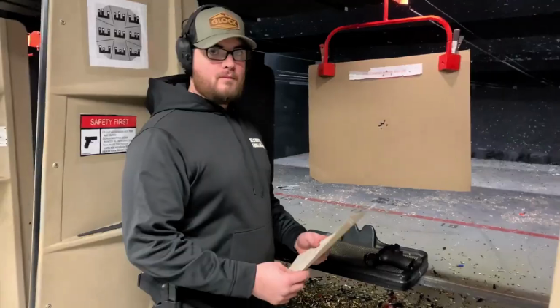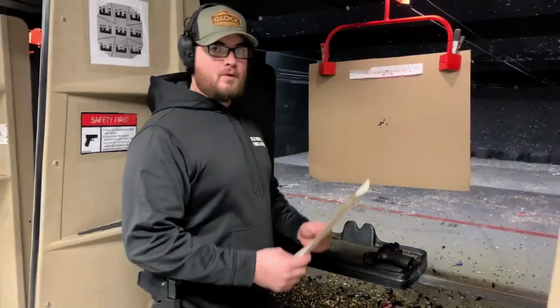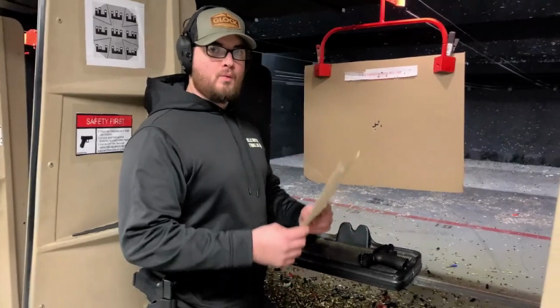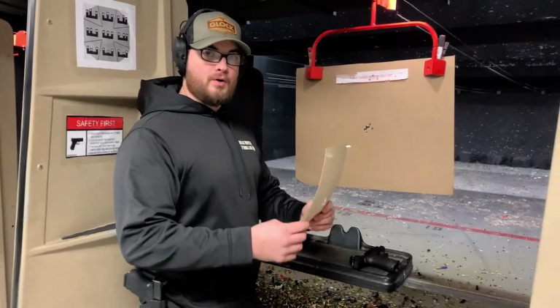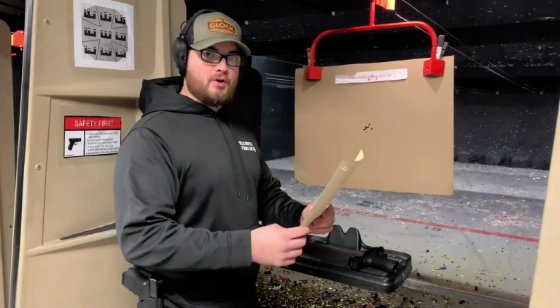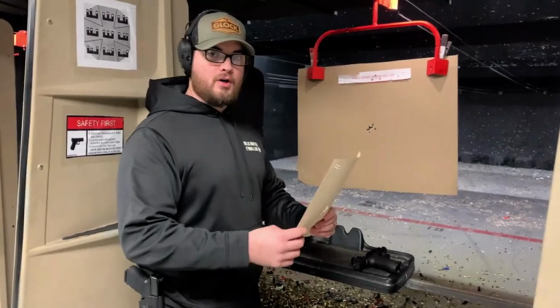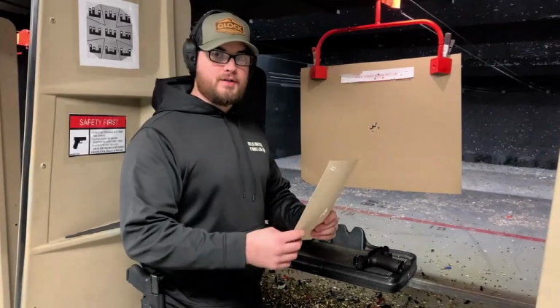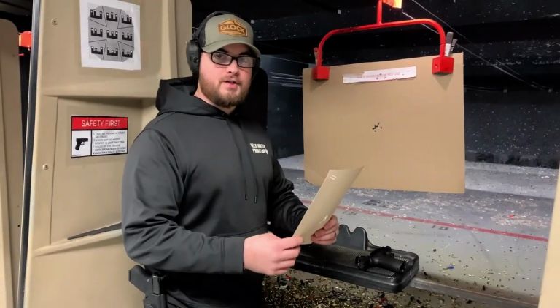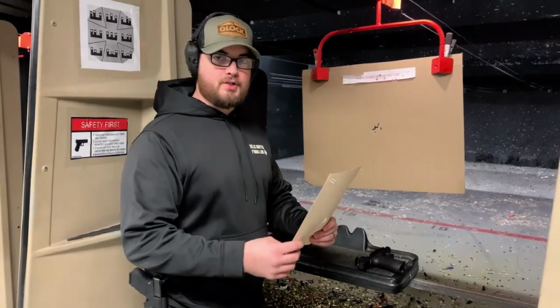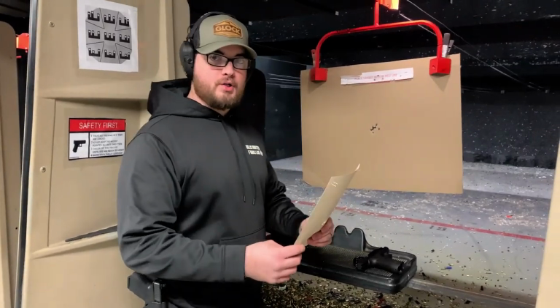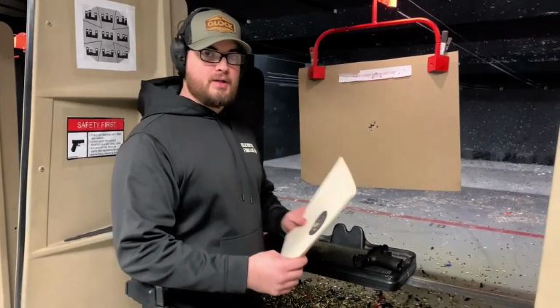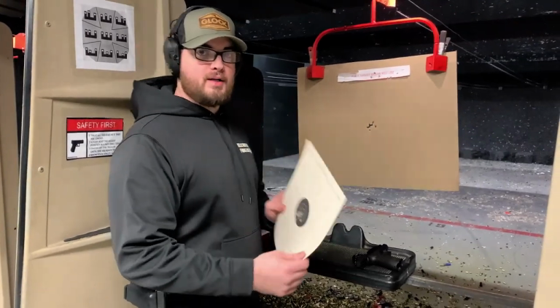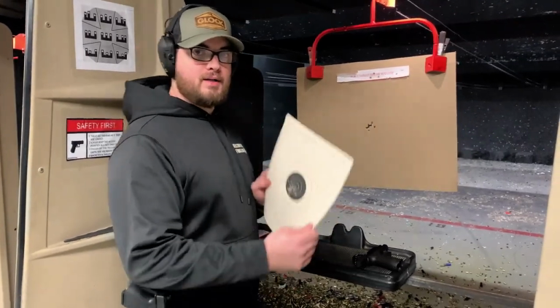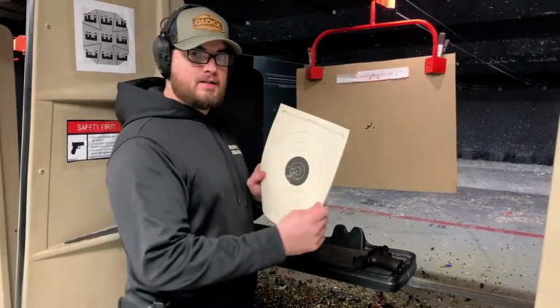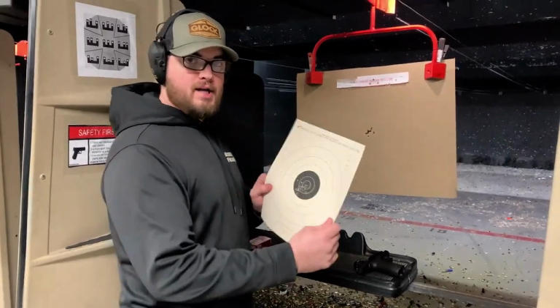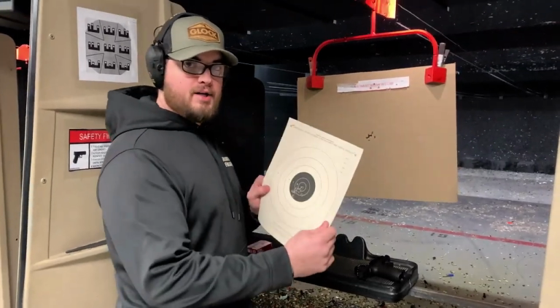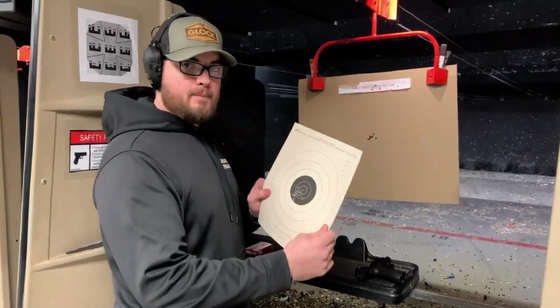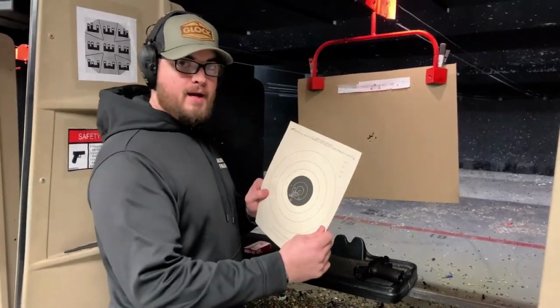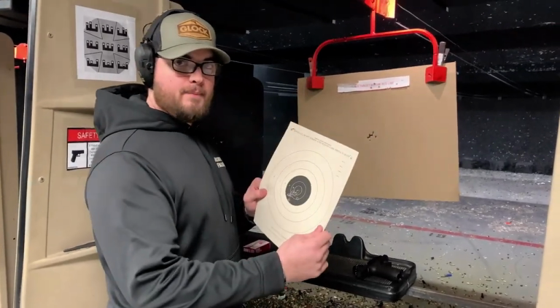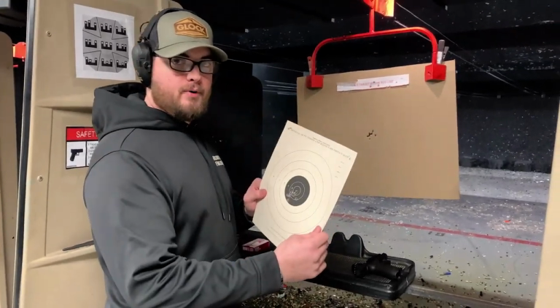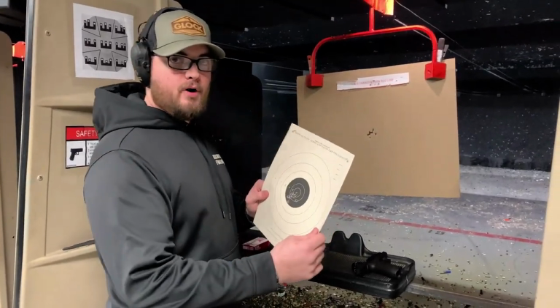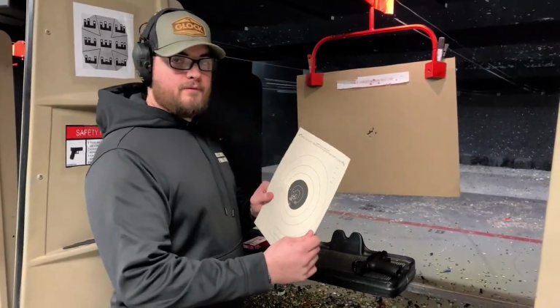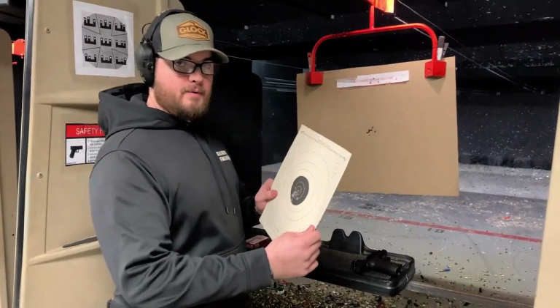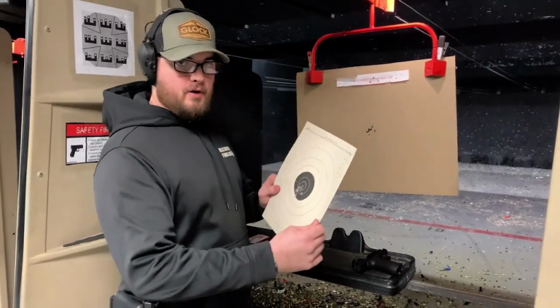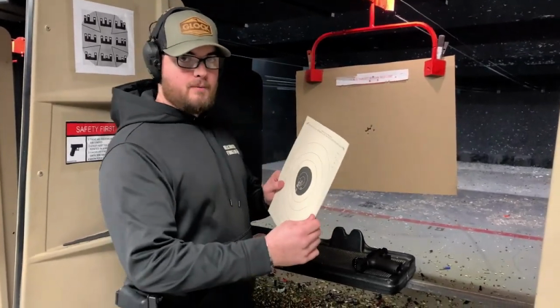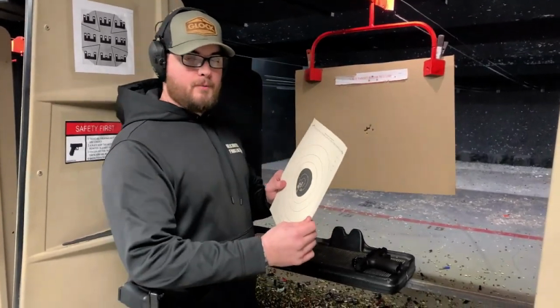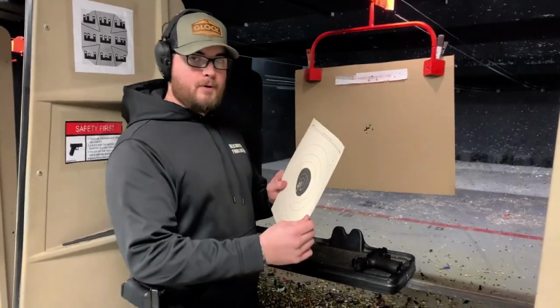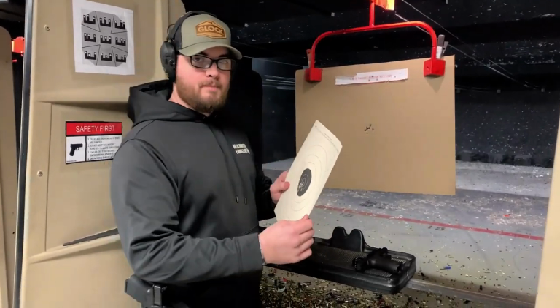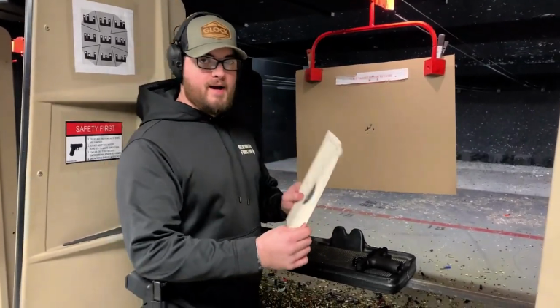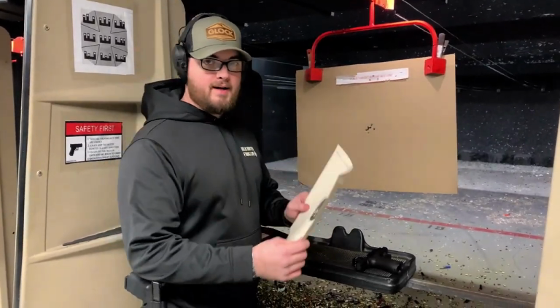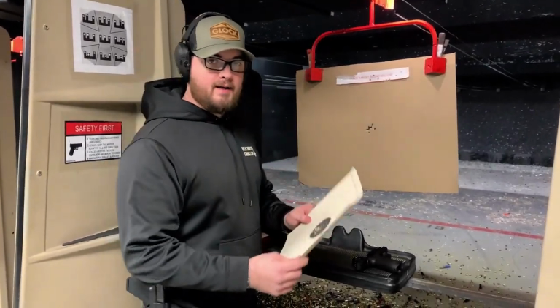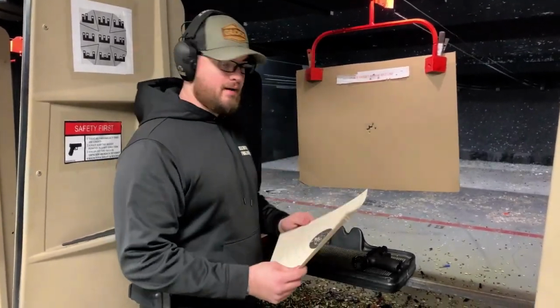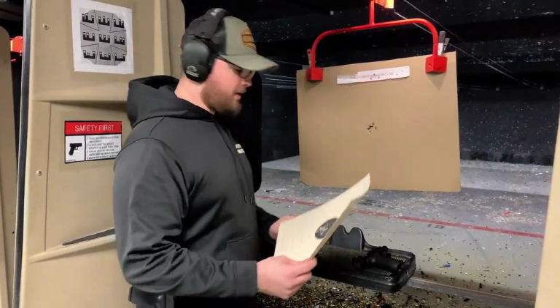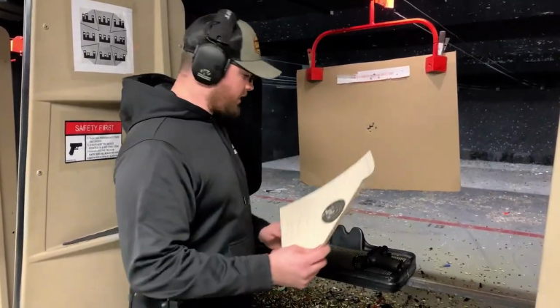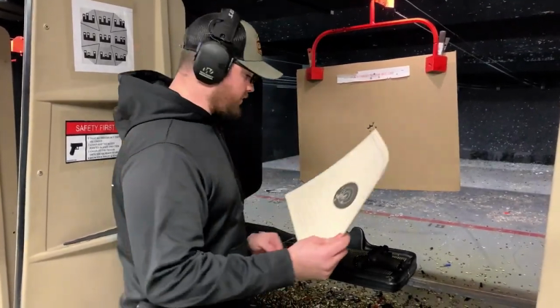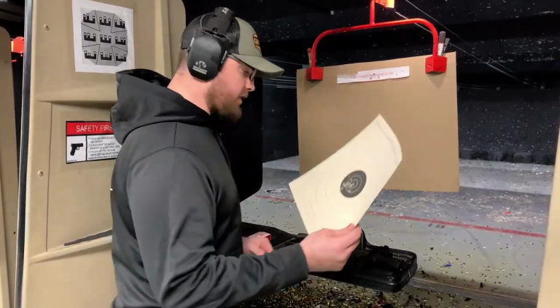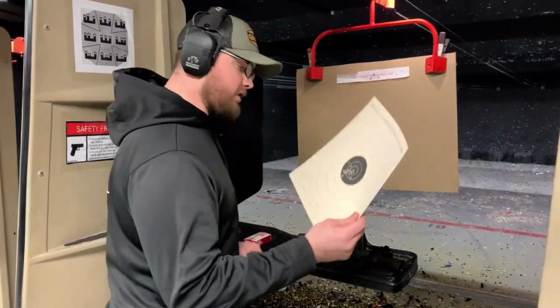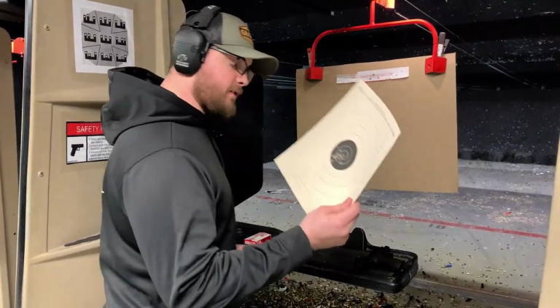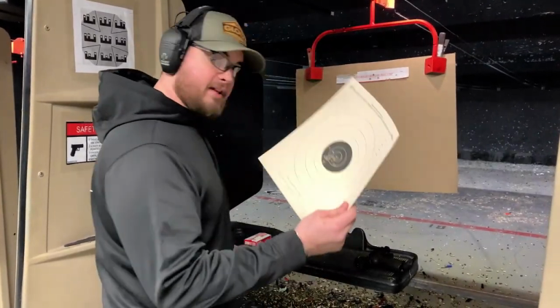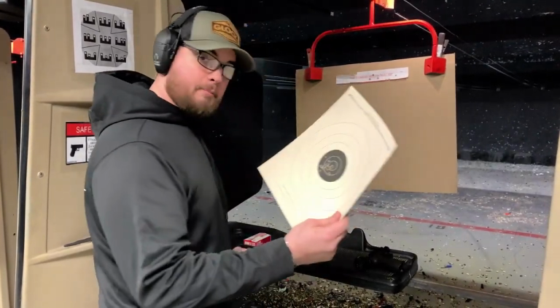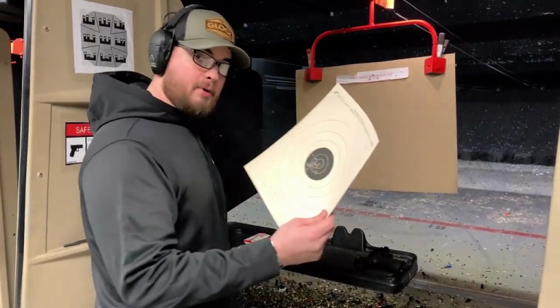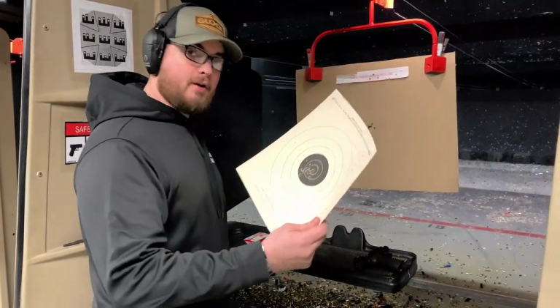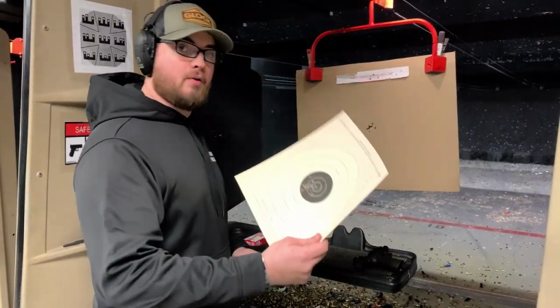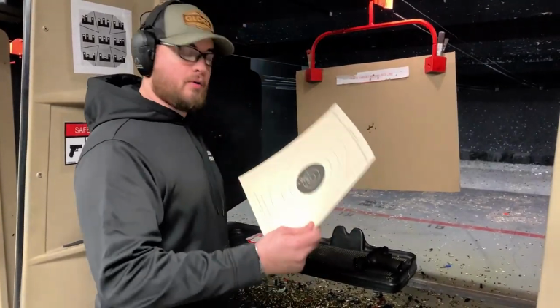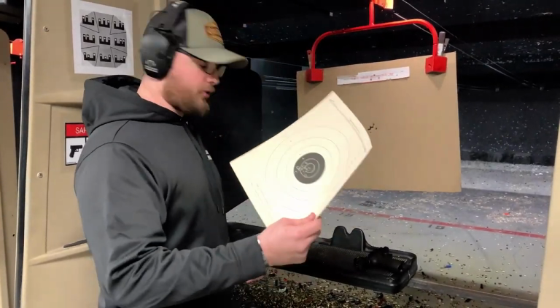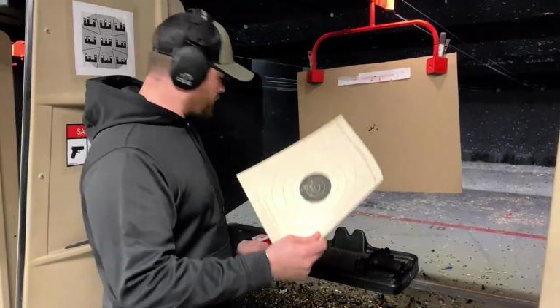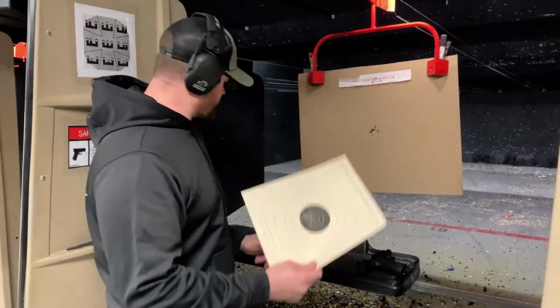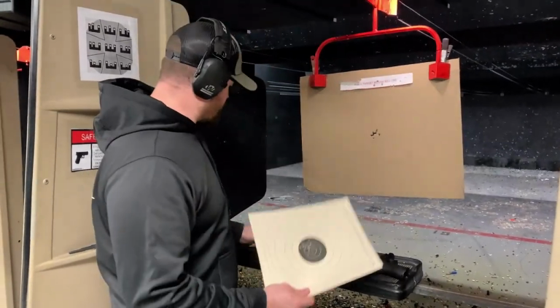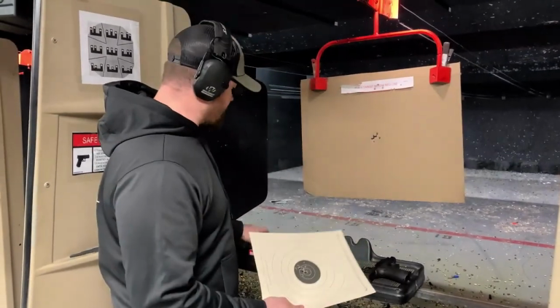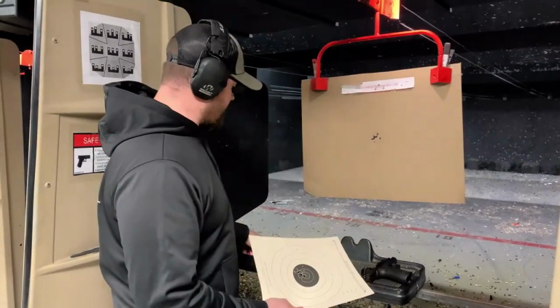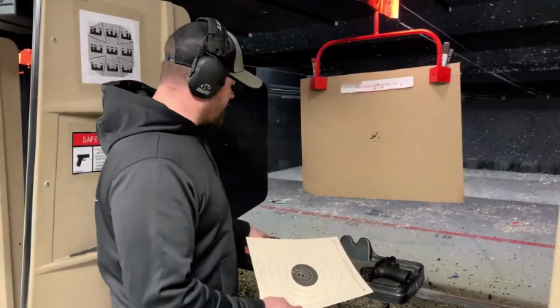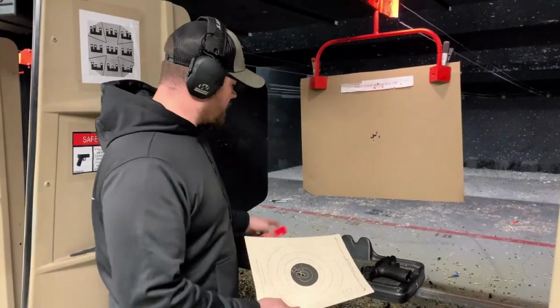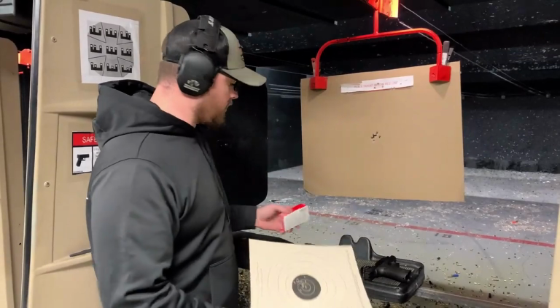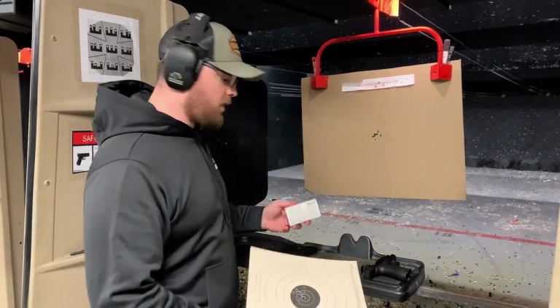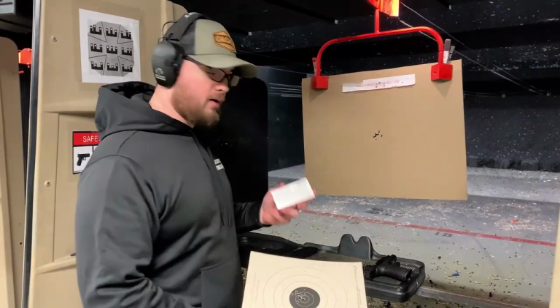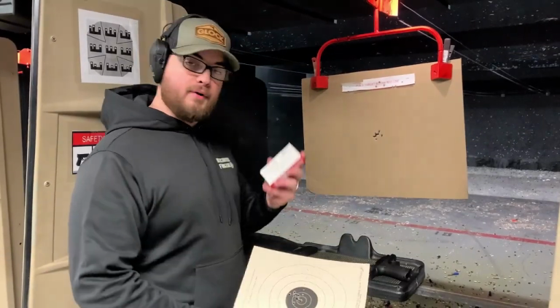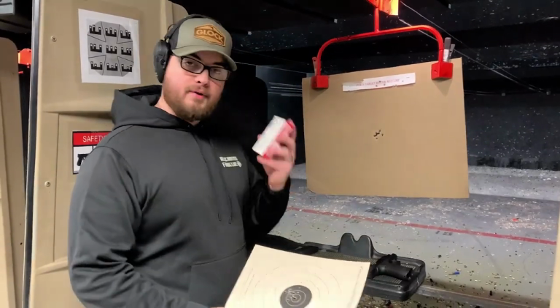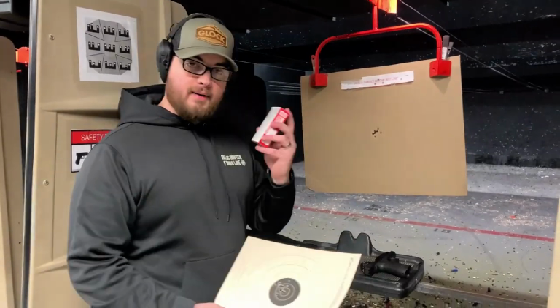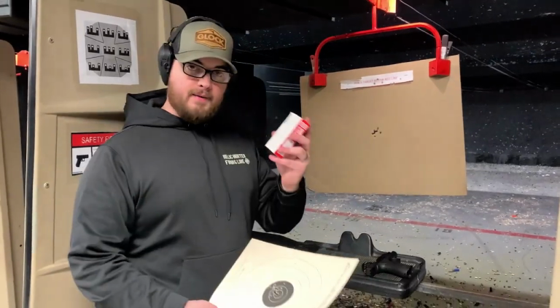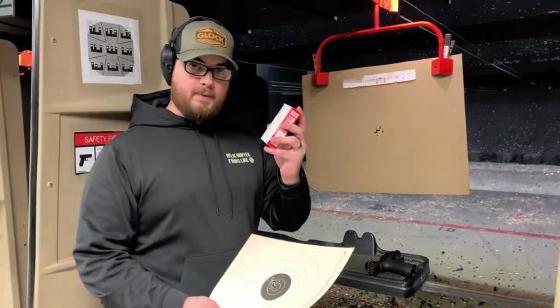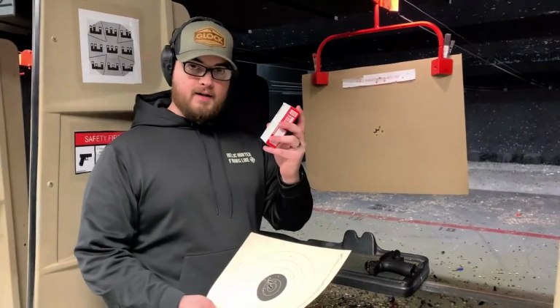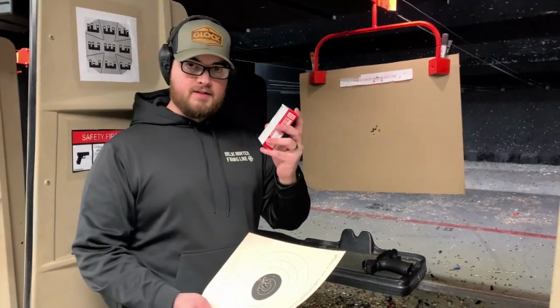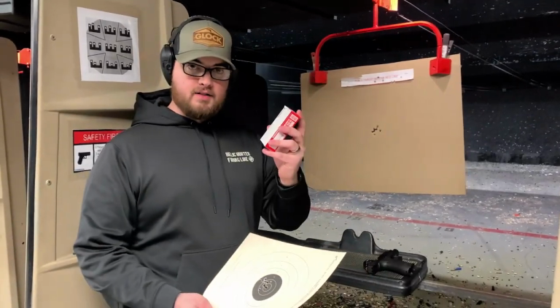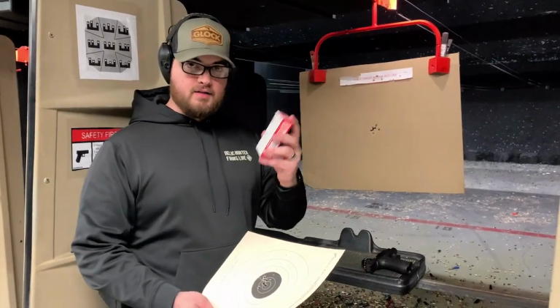When you're all done shooting, take your paper off the cardboard backing and you can either keep it or throw it away along with your empty box and shells.